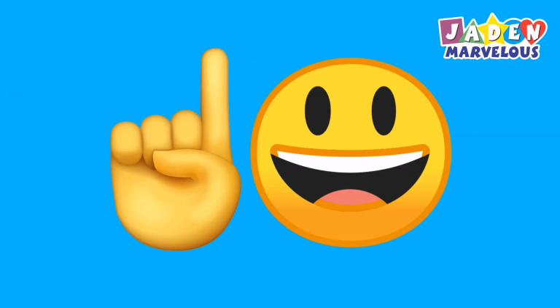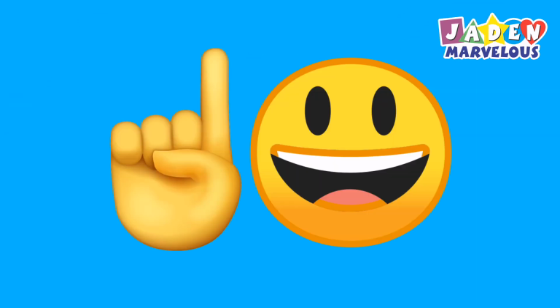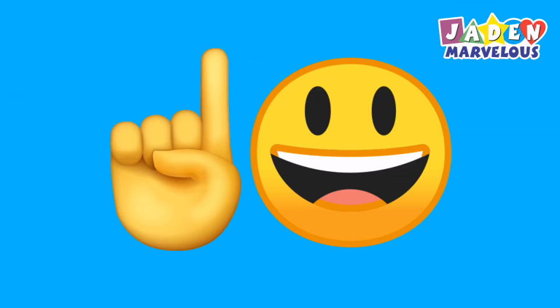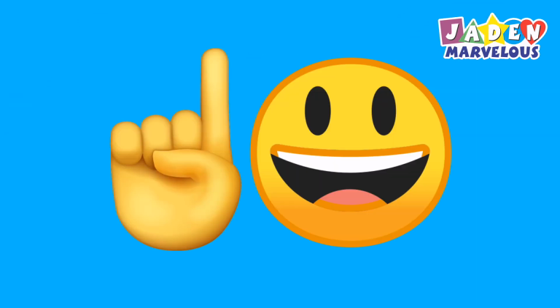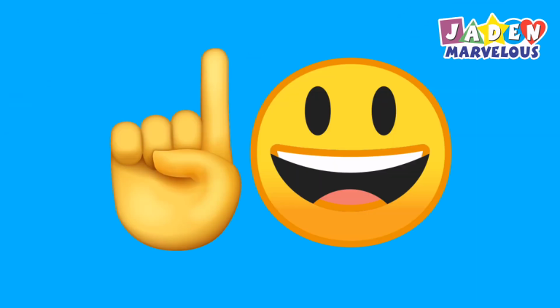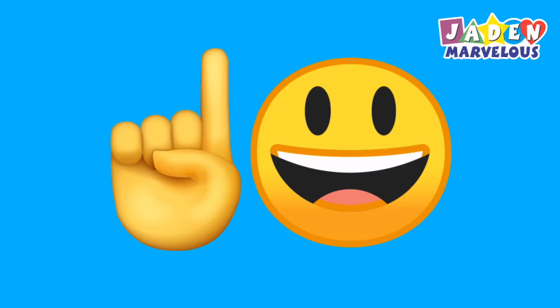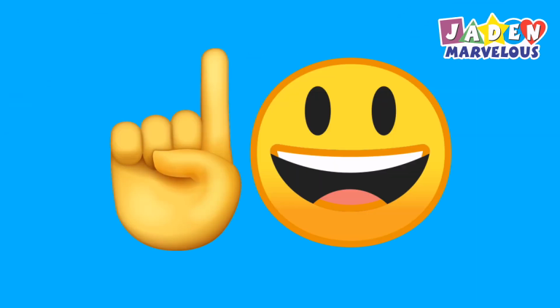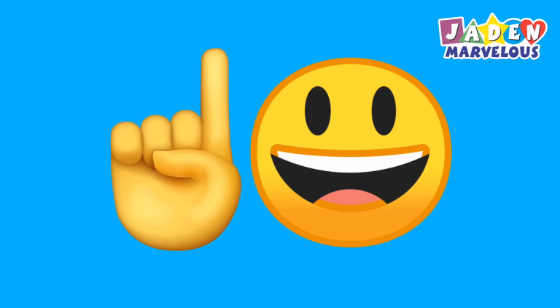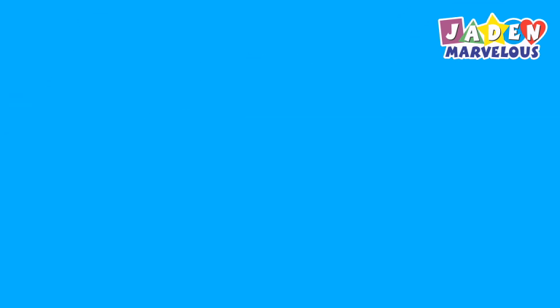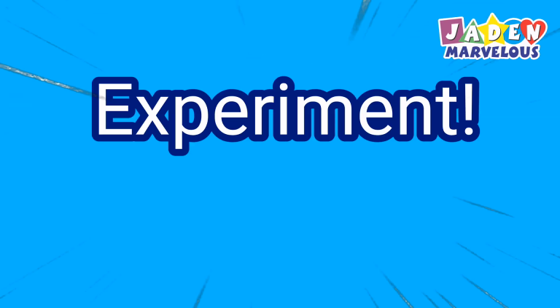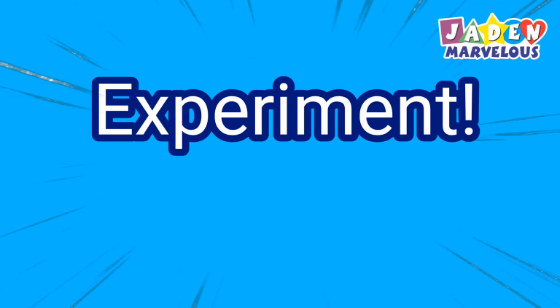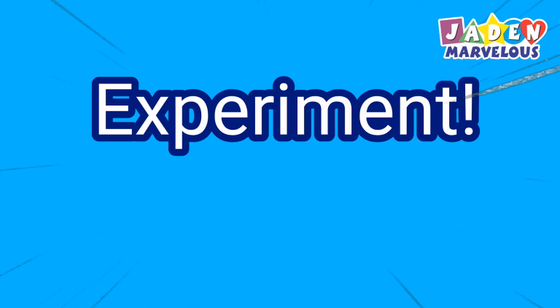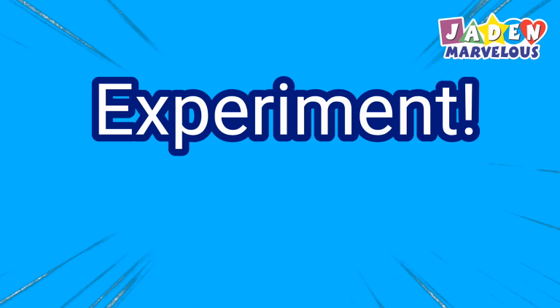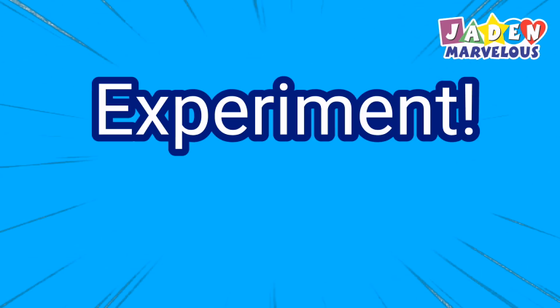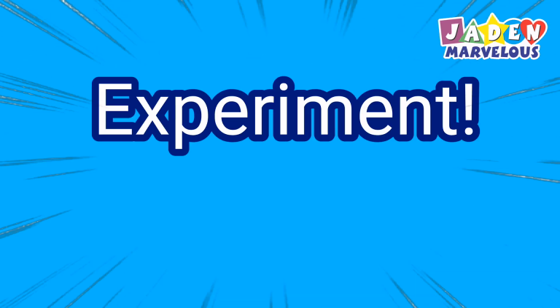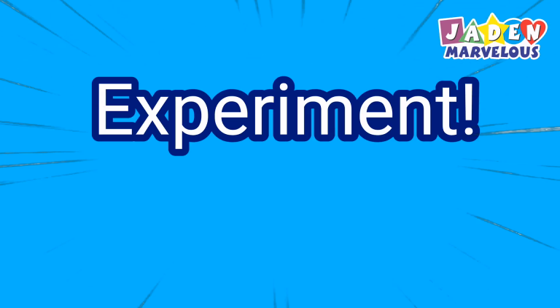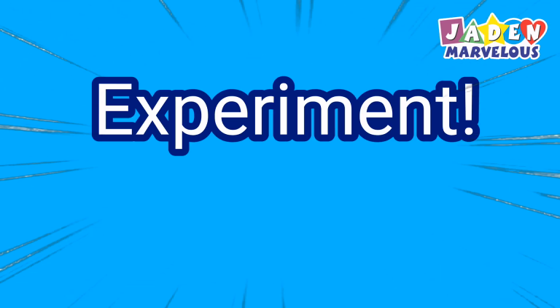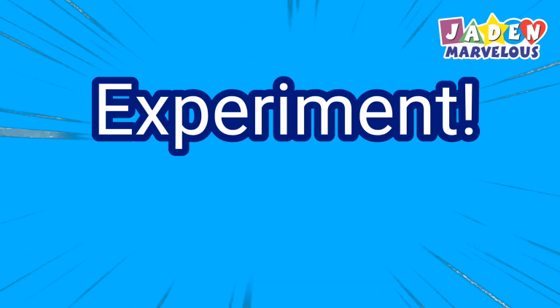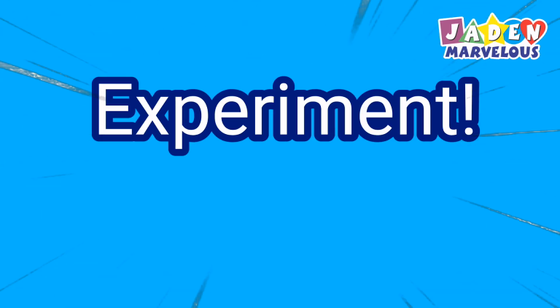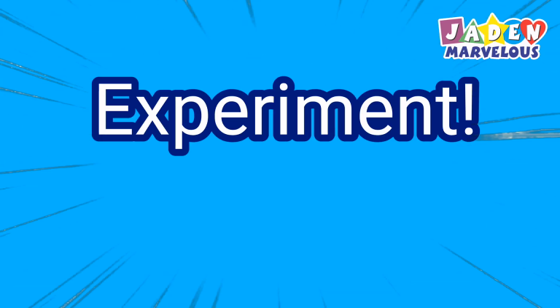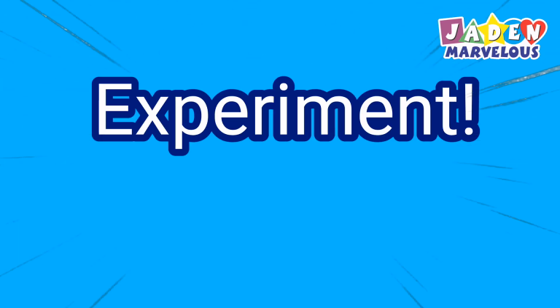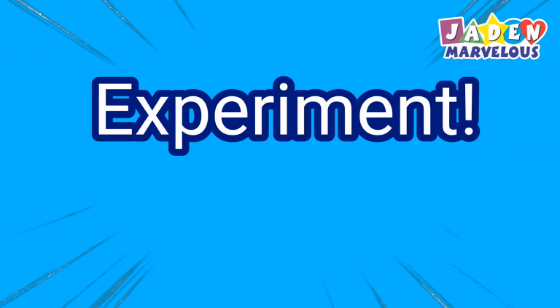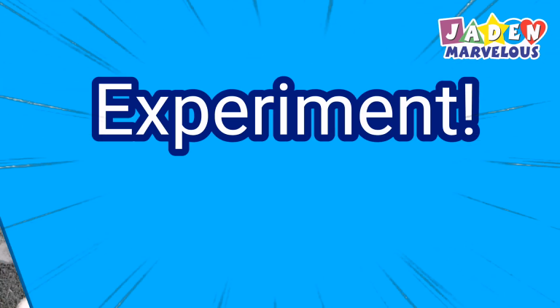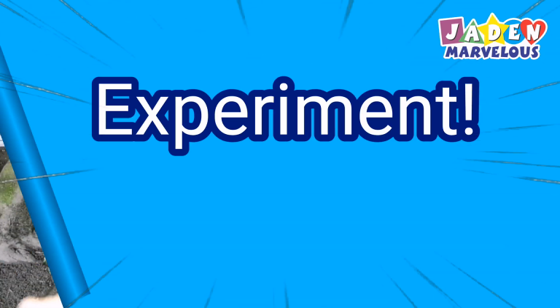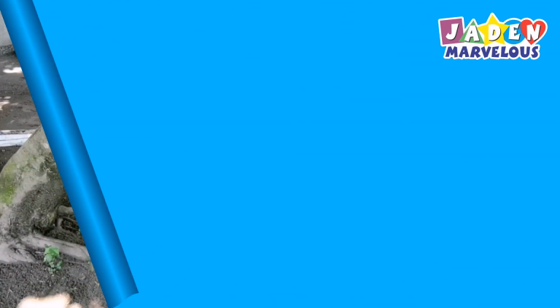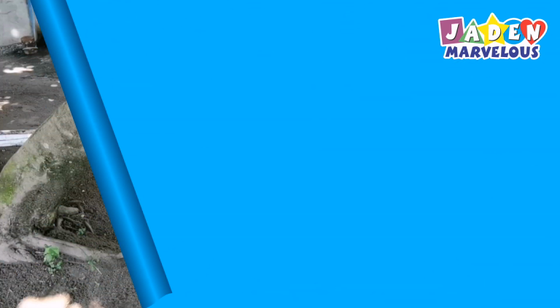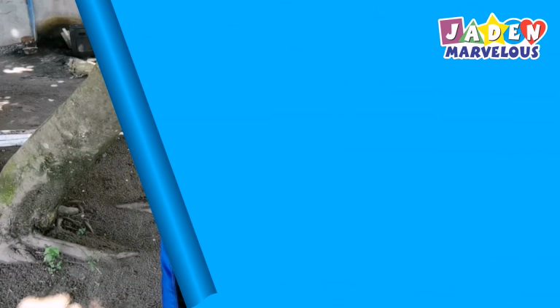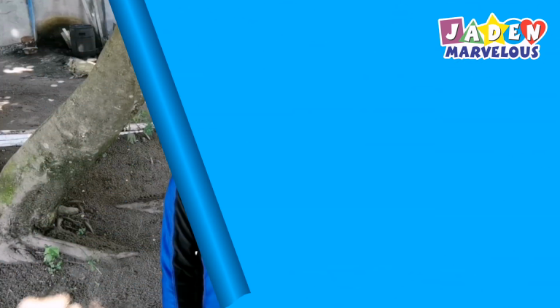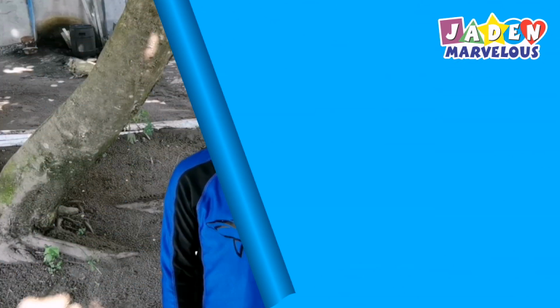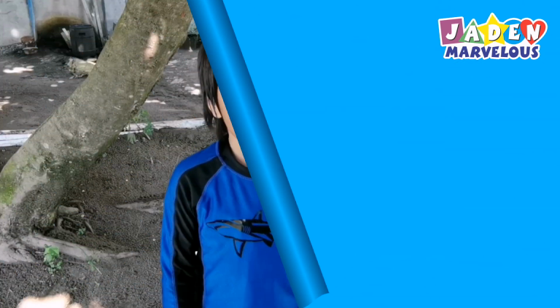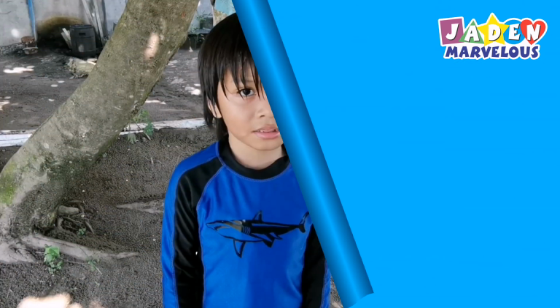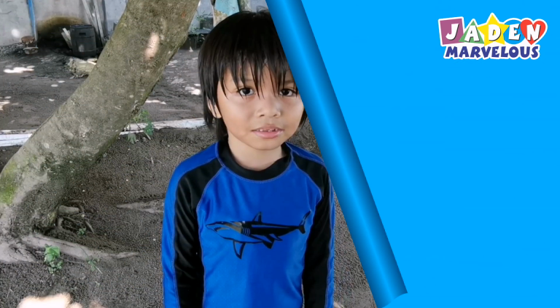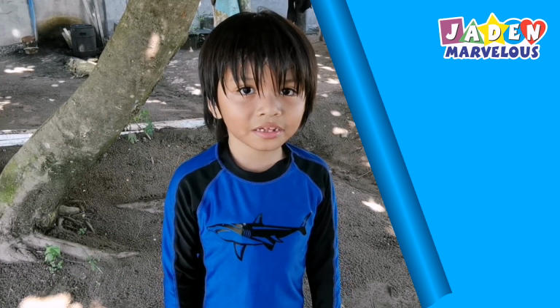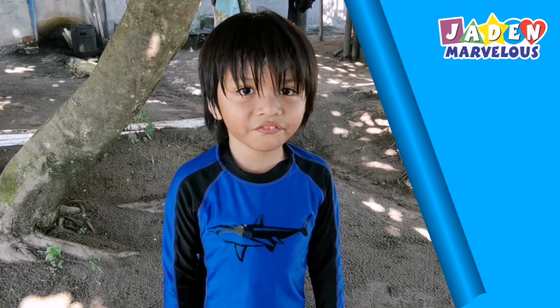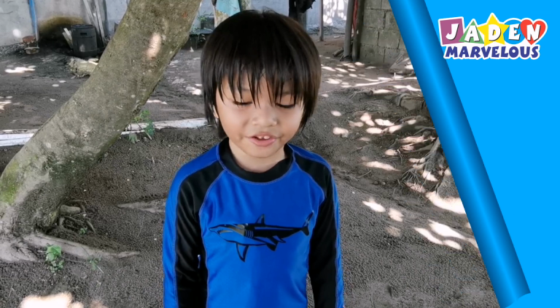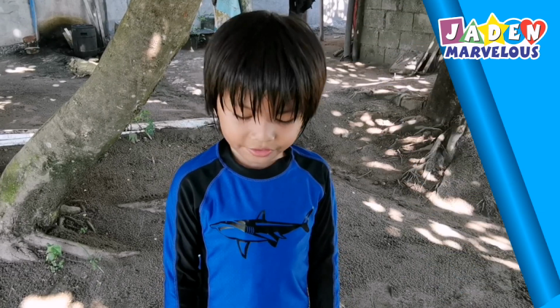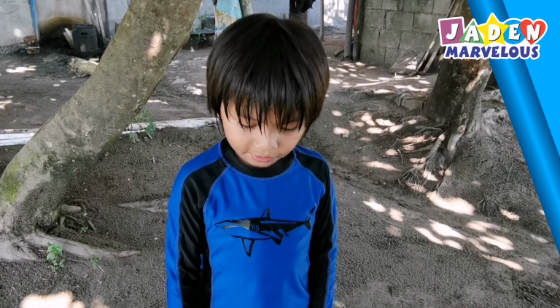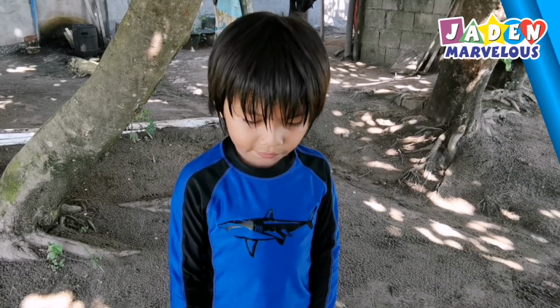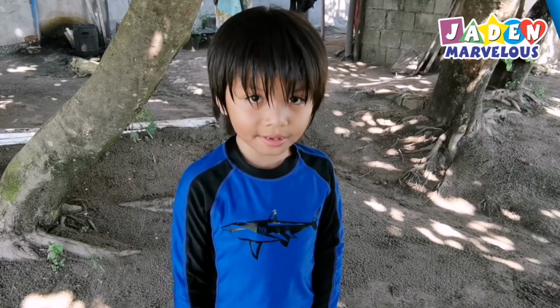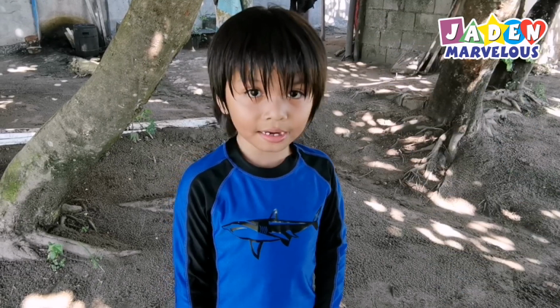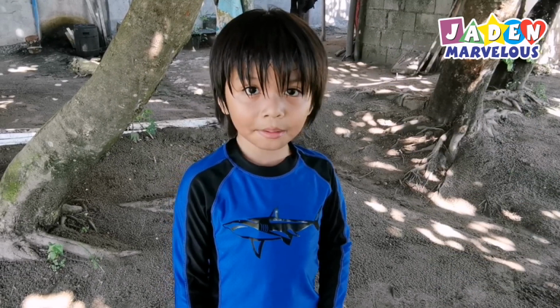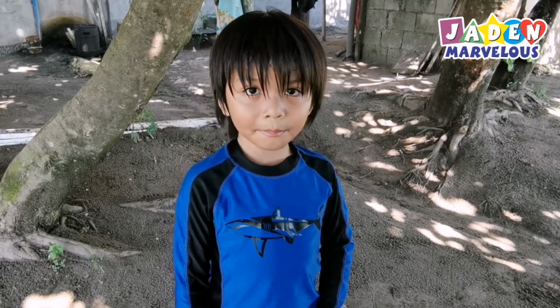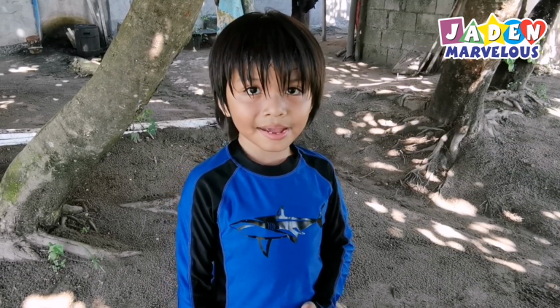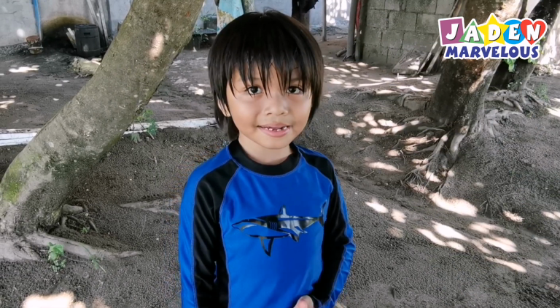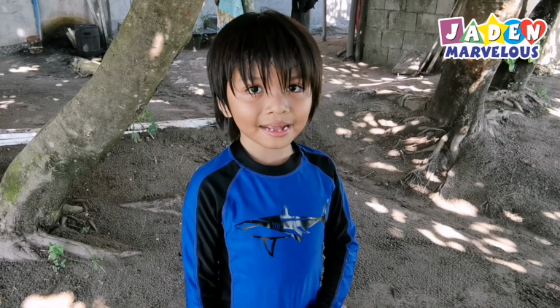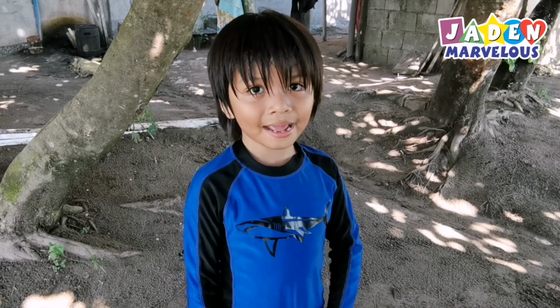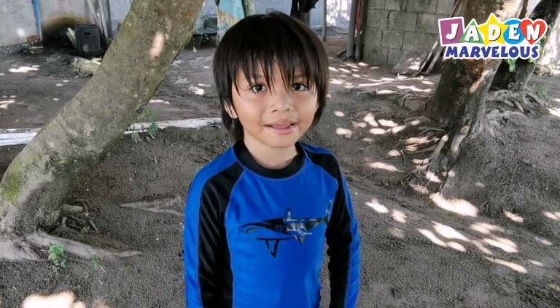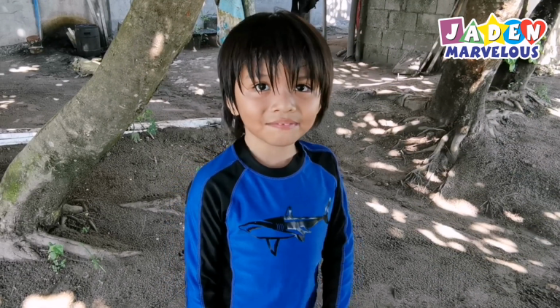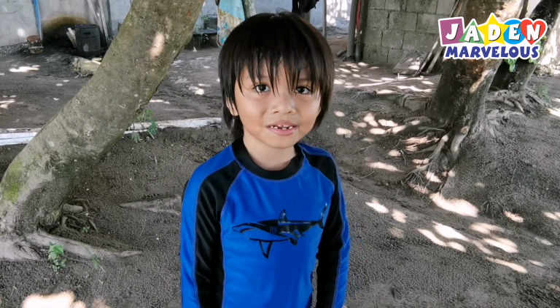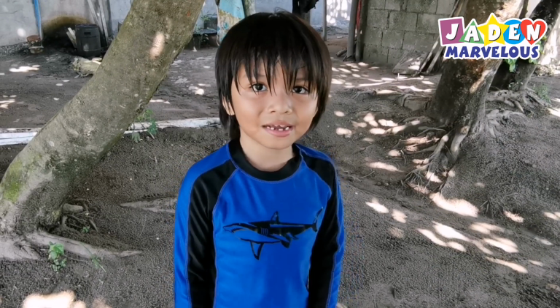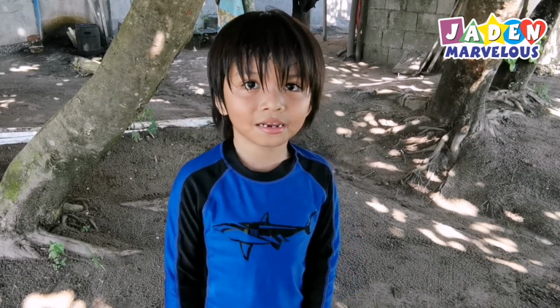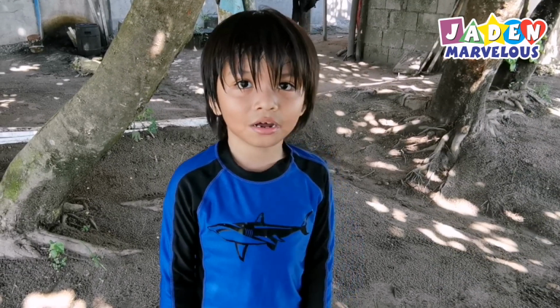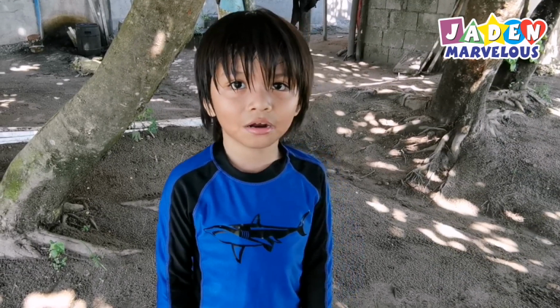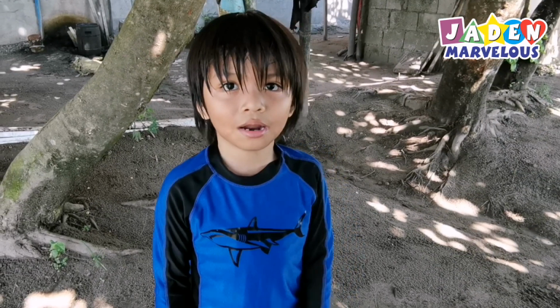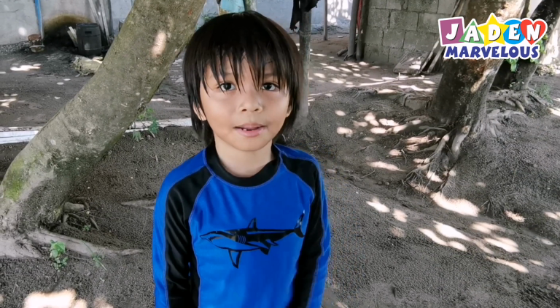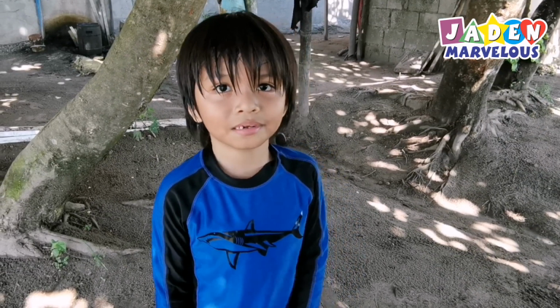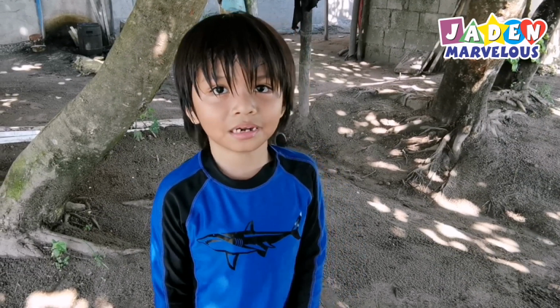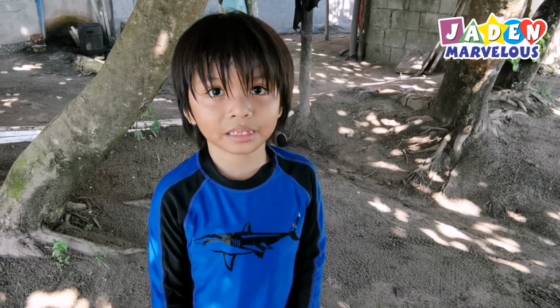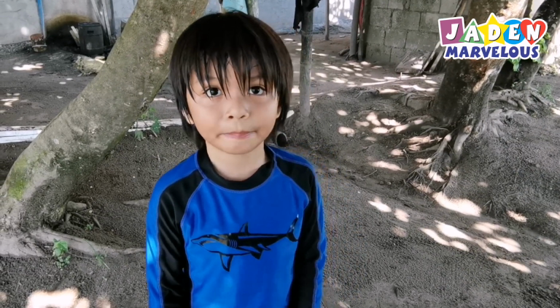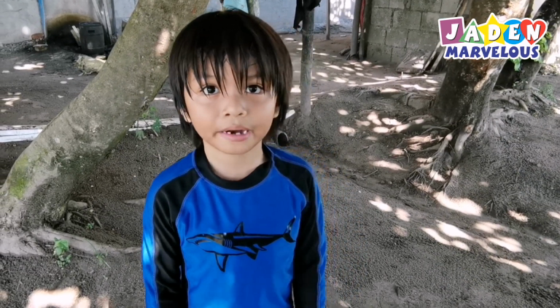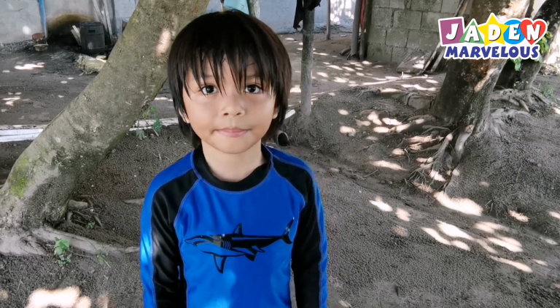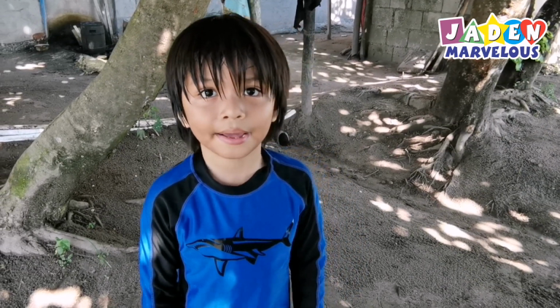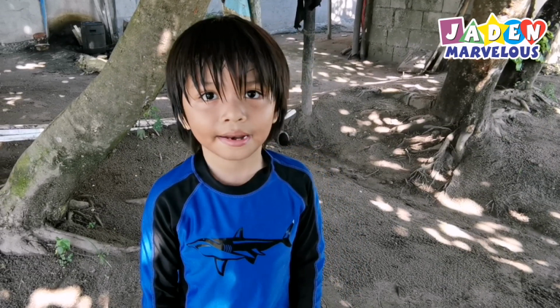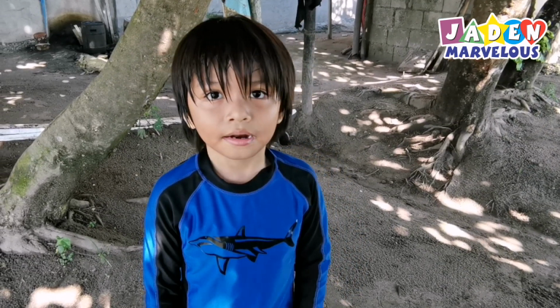Let's make an experiment! In today's video, we're going to make a volcano eruption experiment.